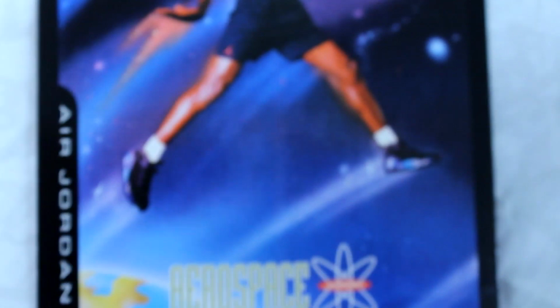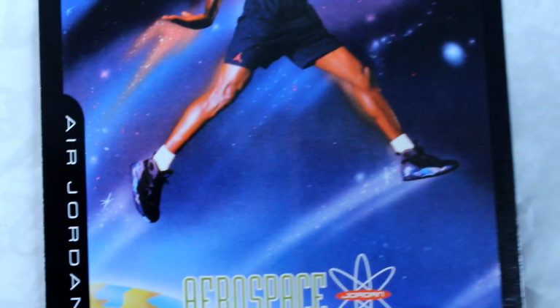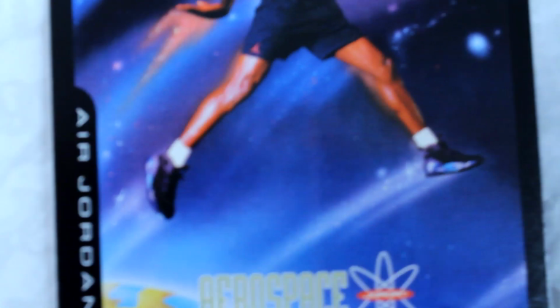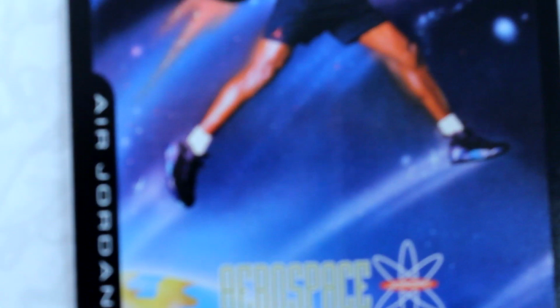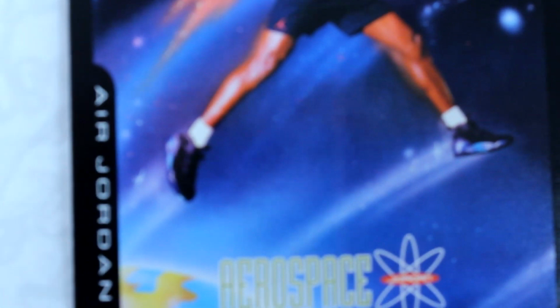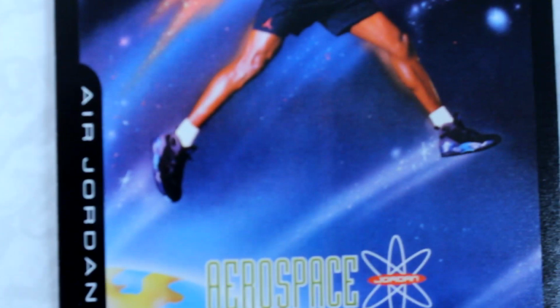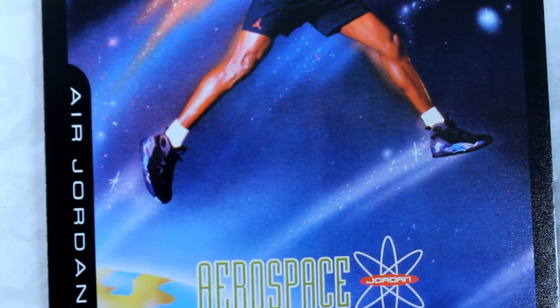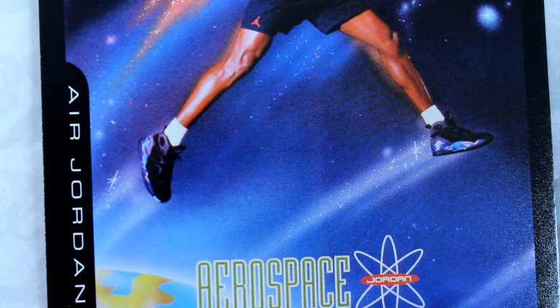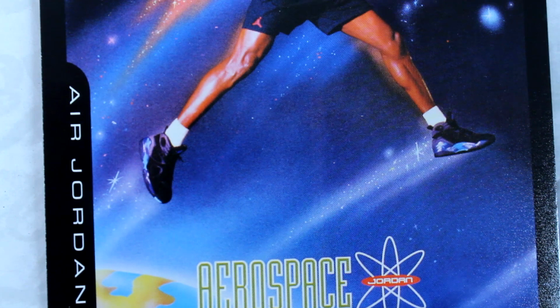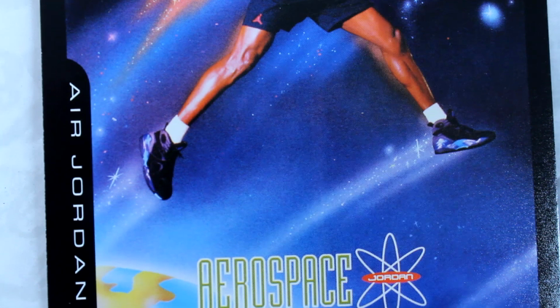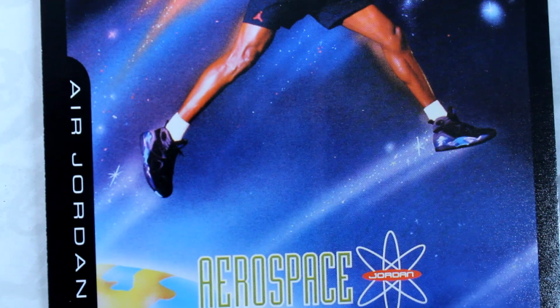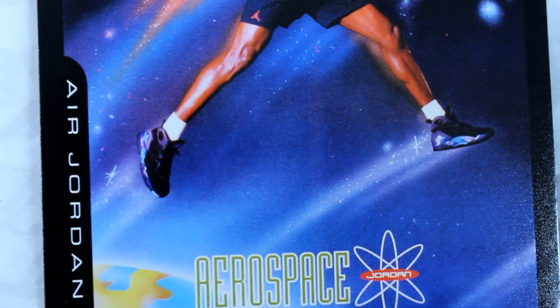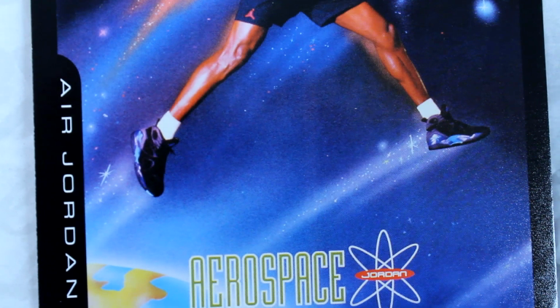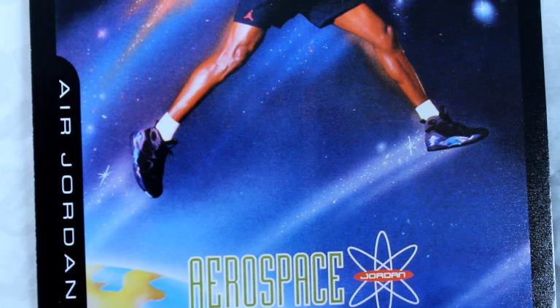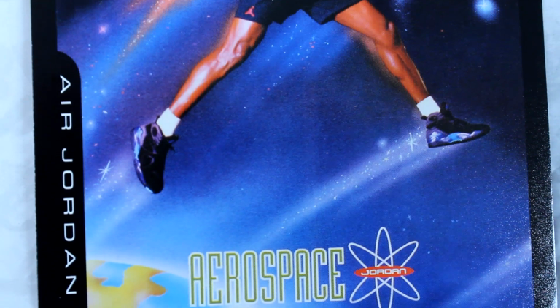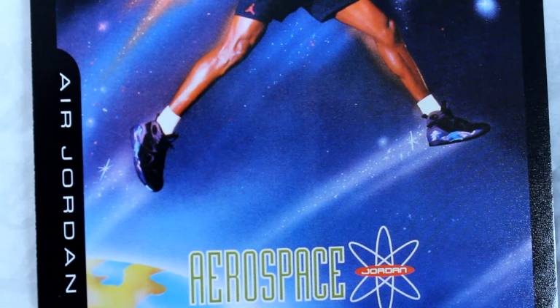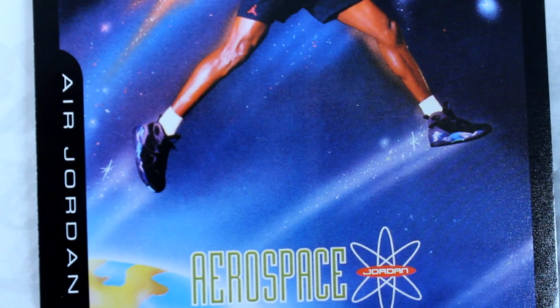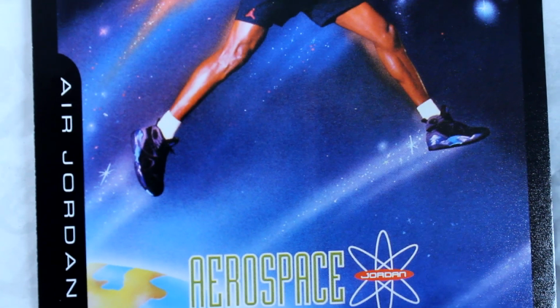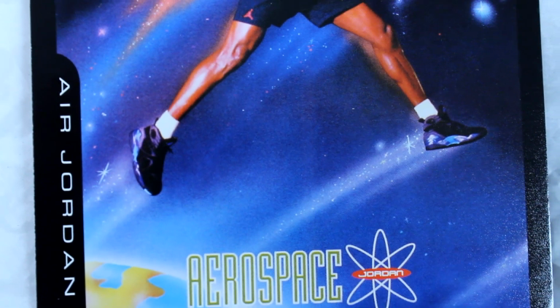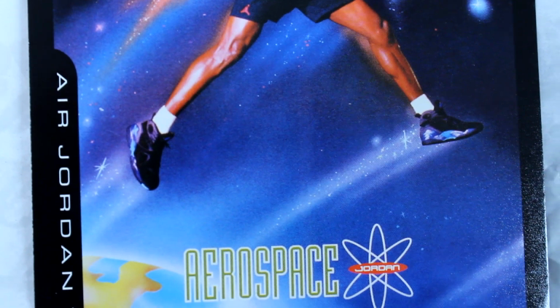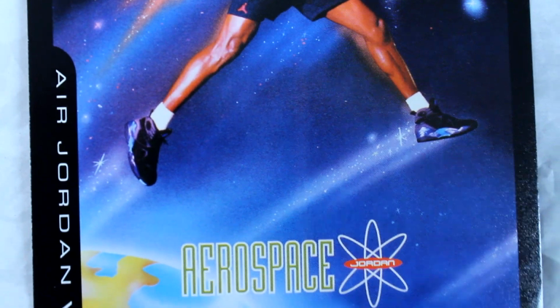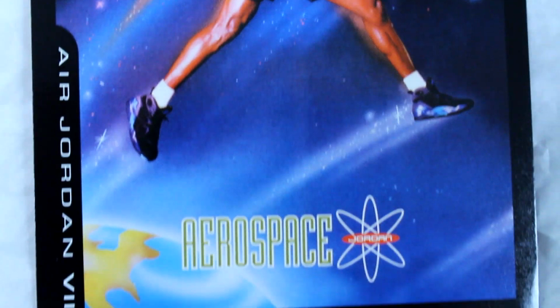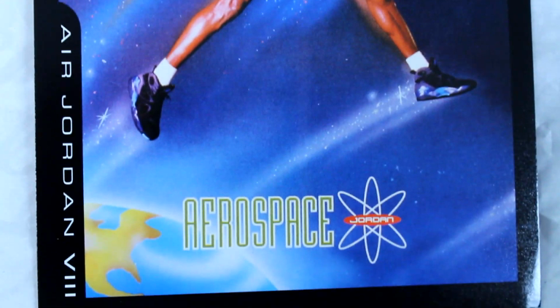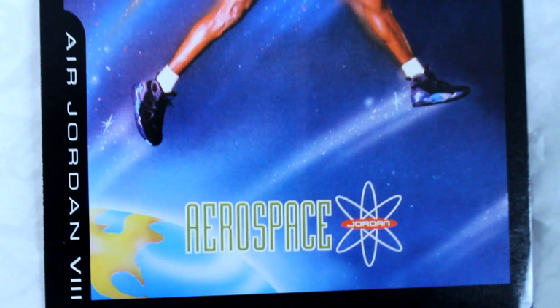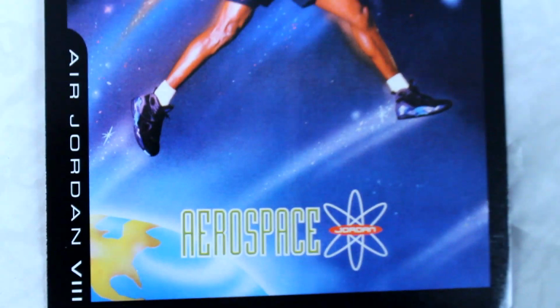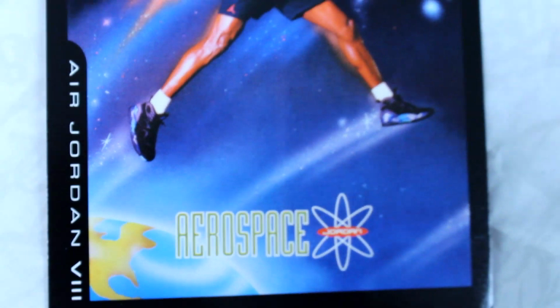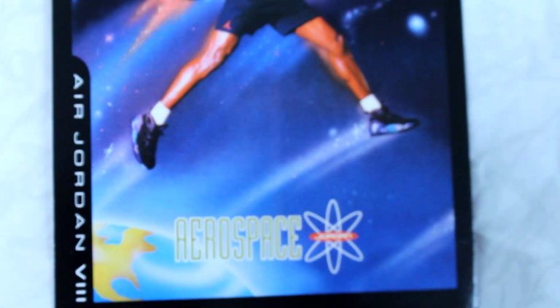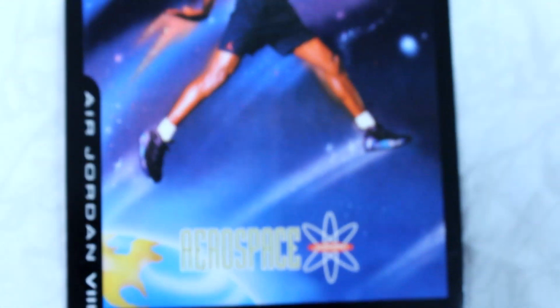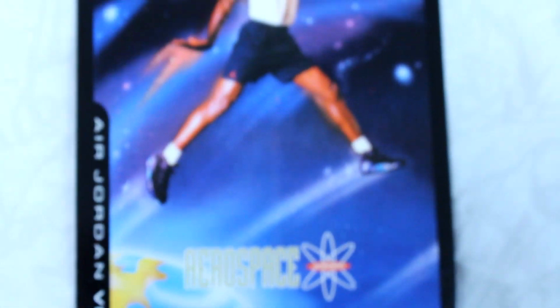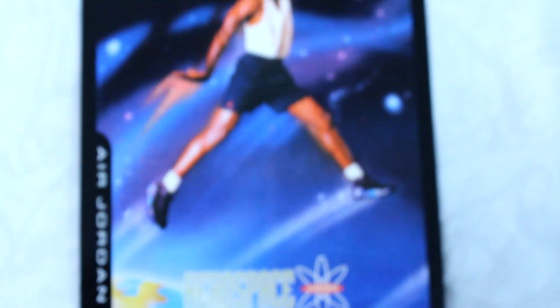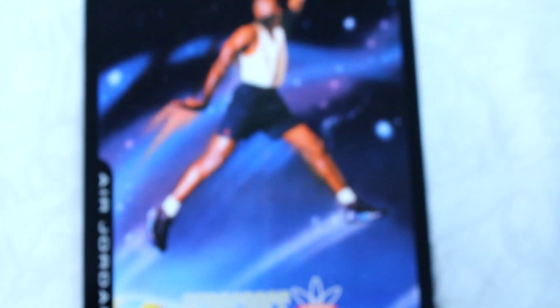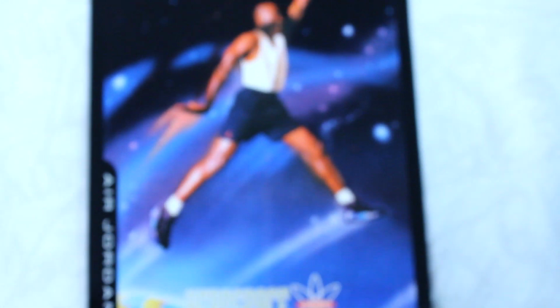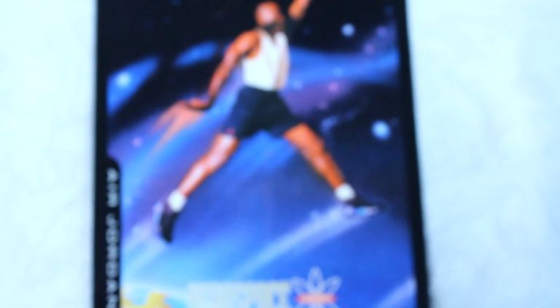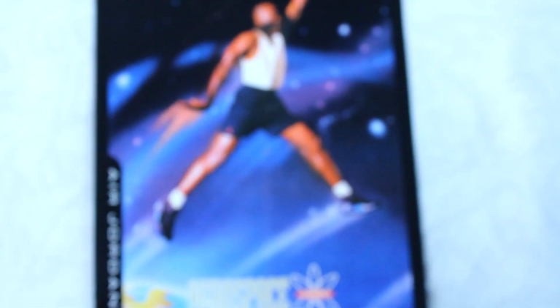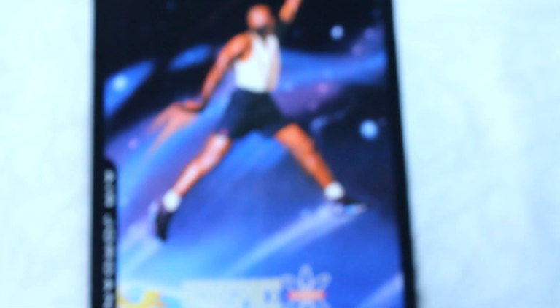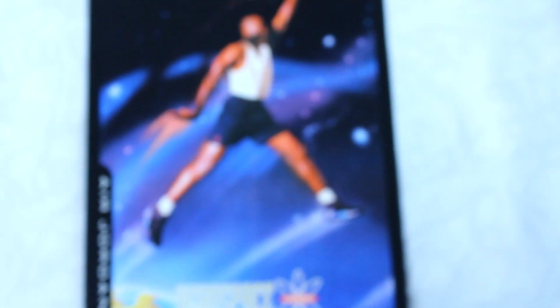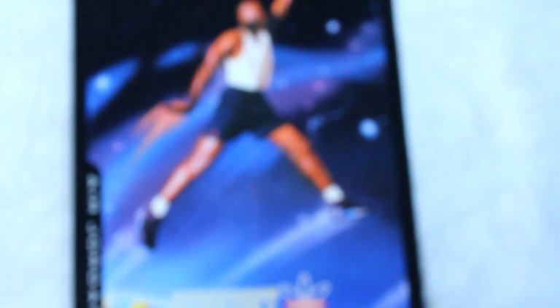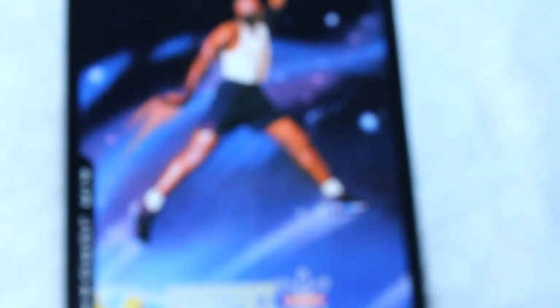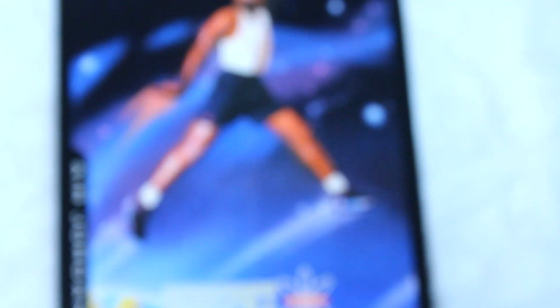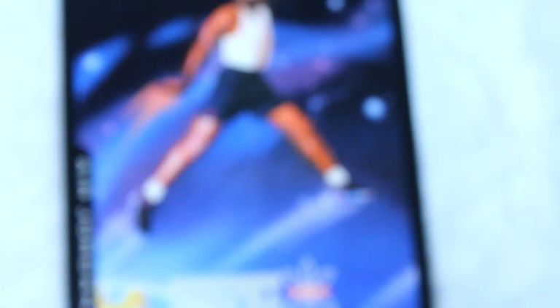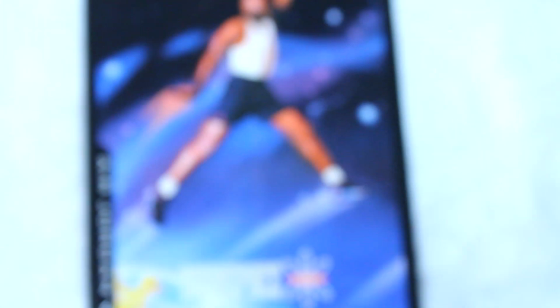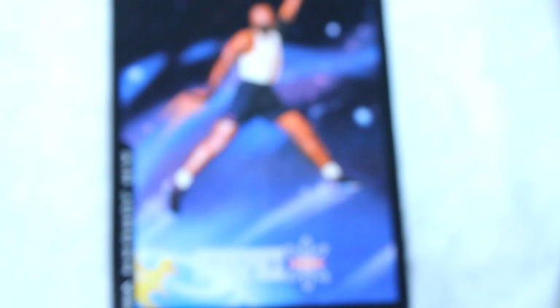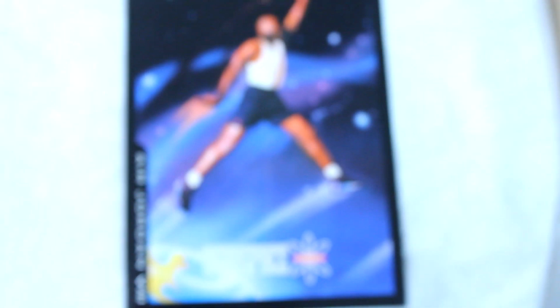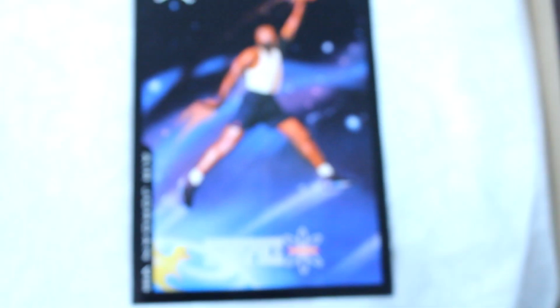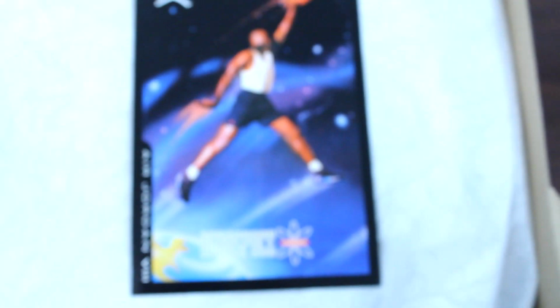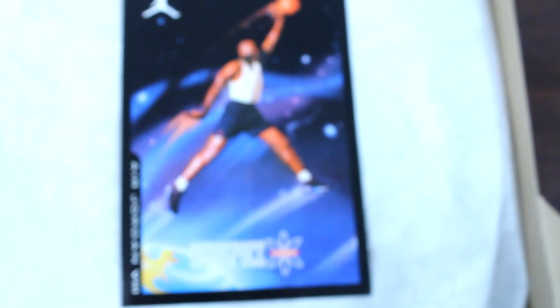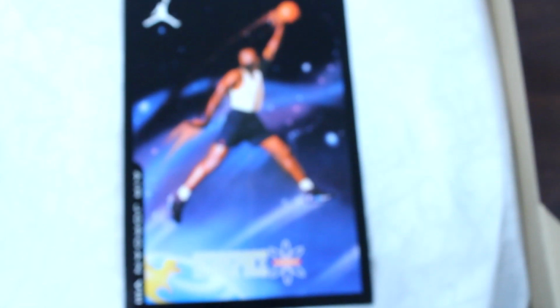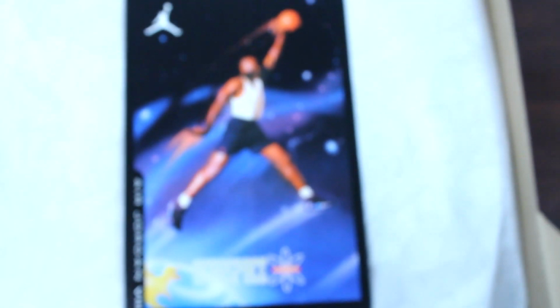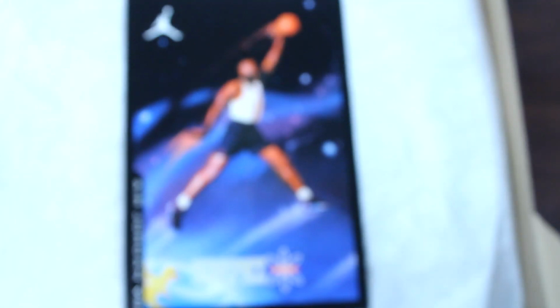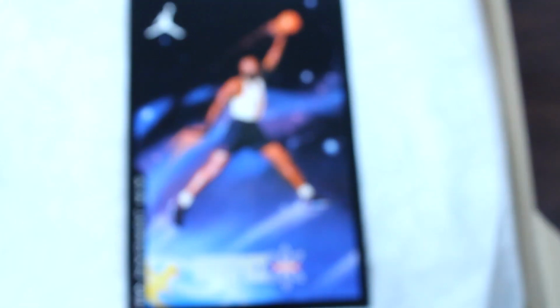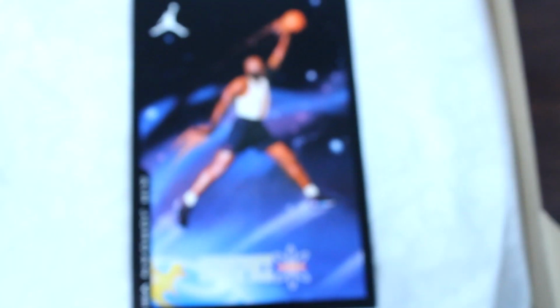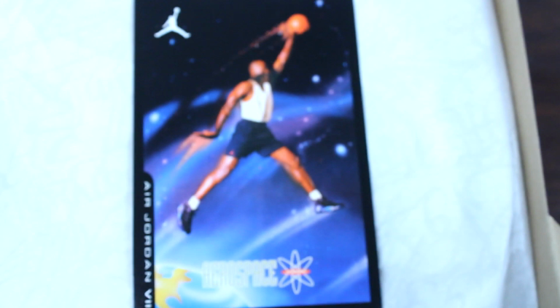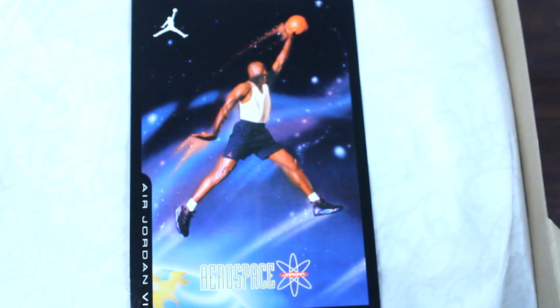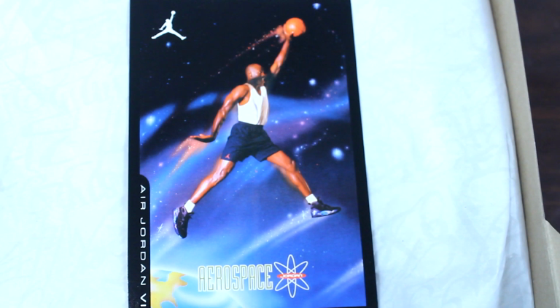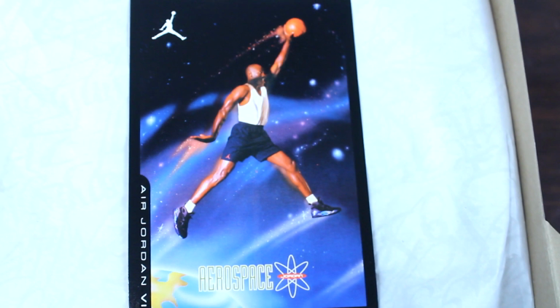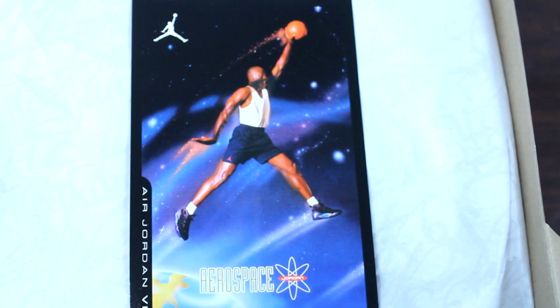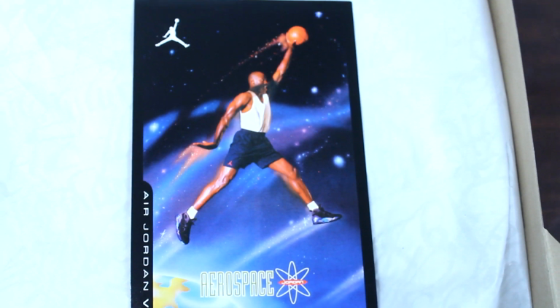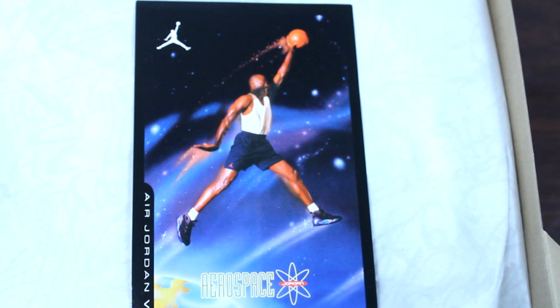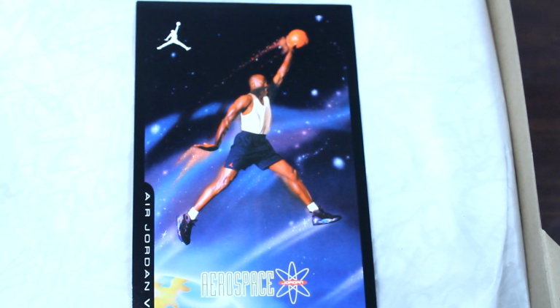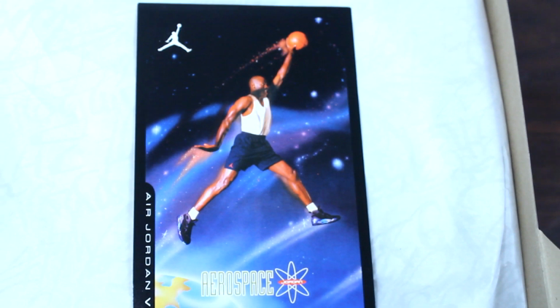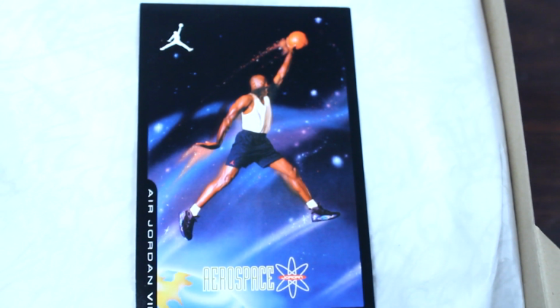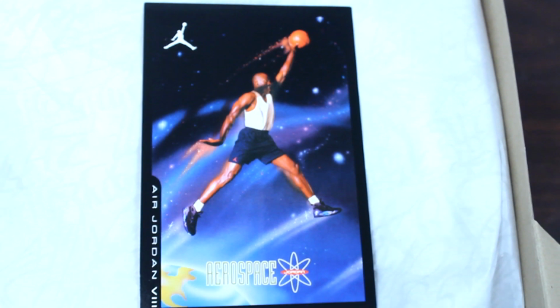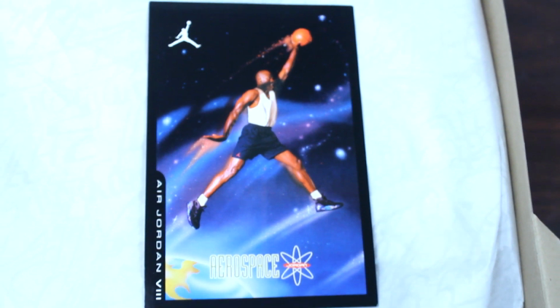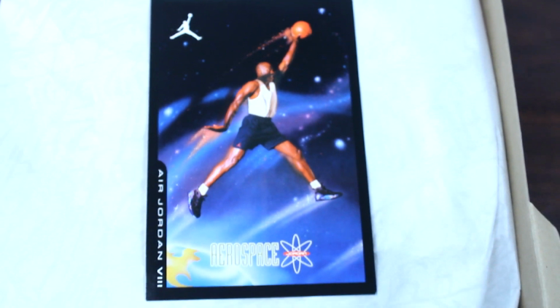So I'm thinking these were just leftover cards from back then when they did the Aqua. These are going to retail for $160.